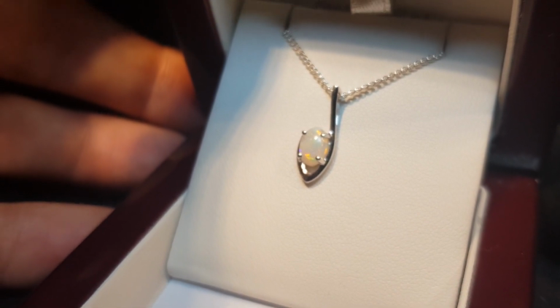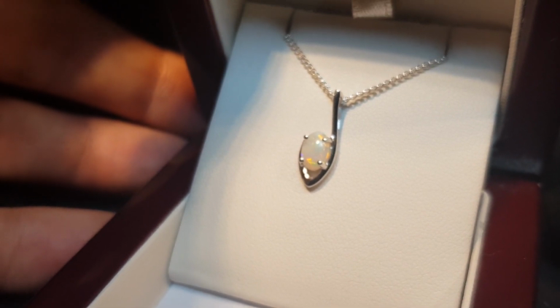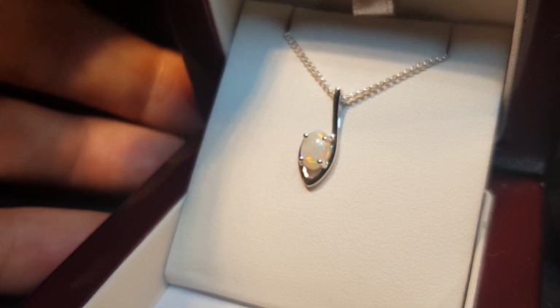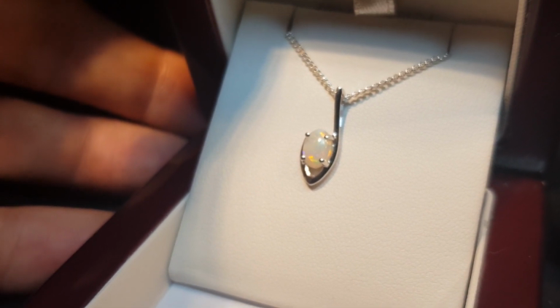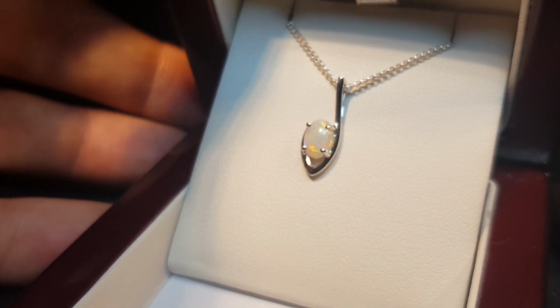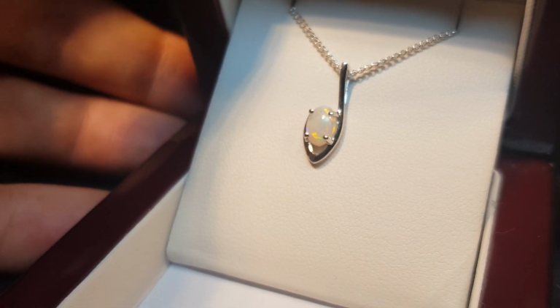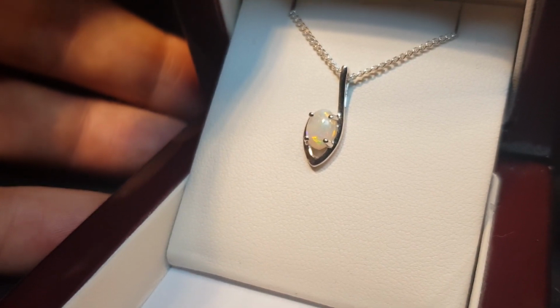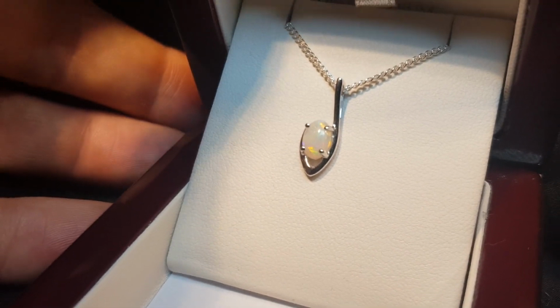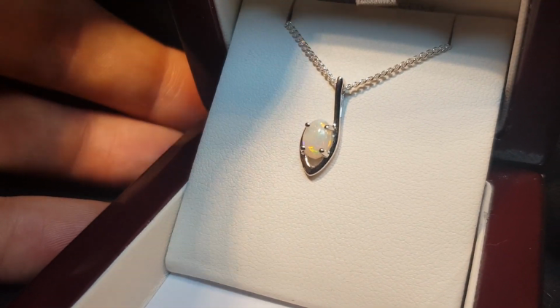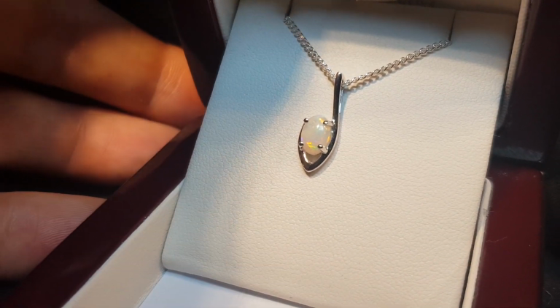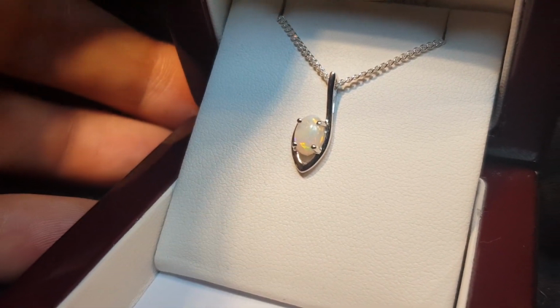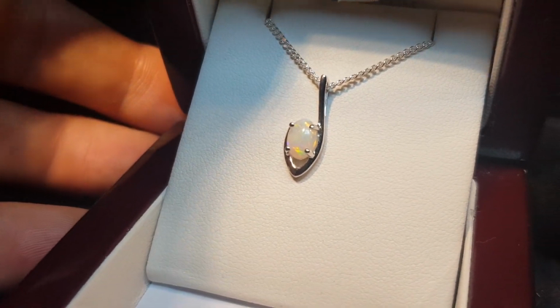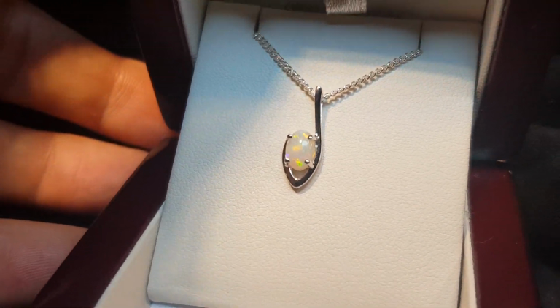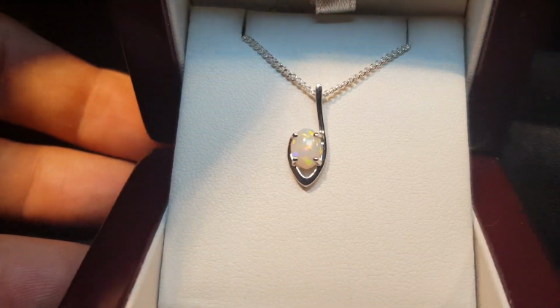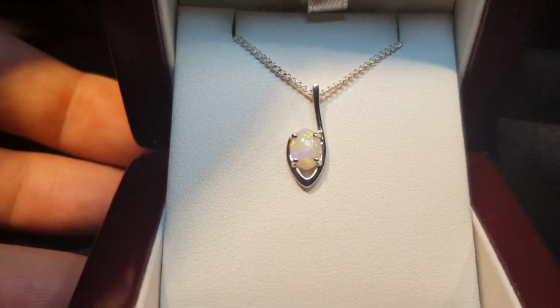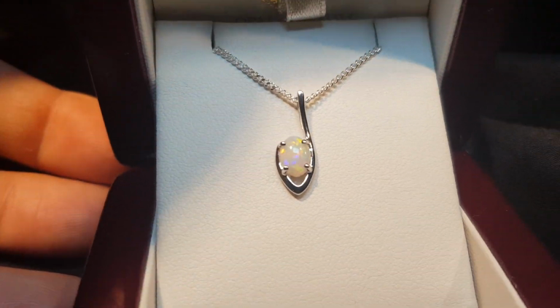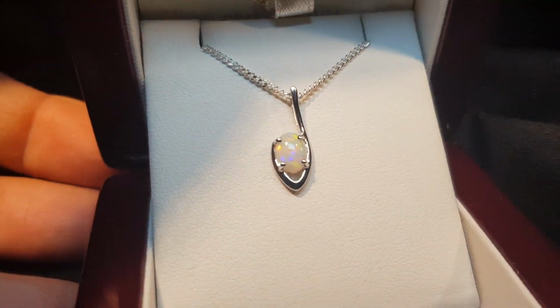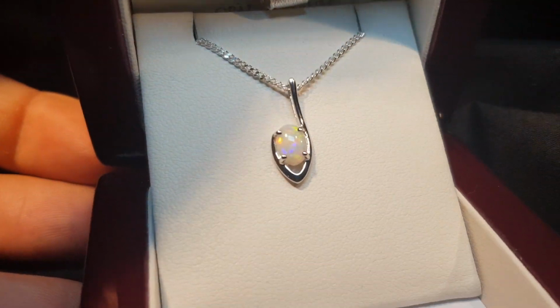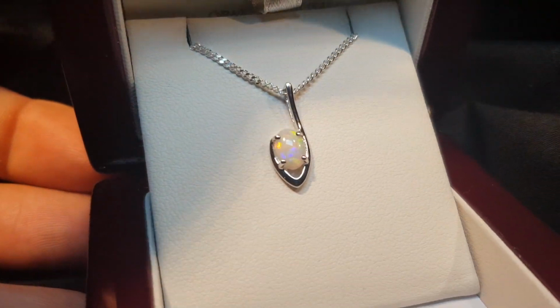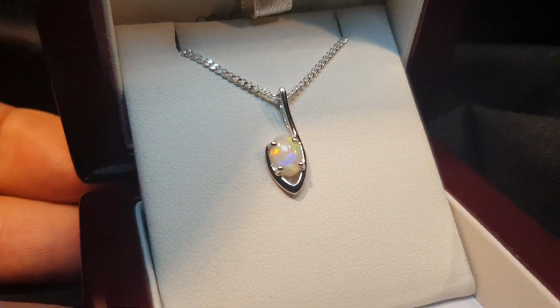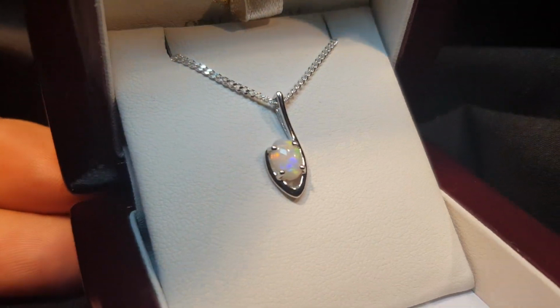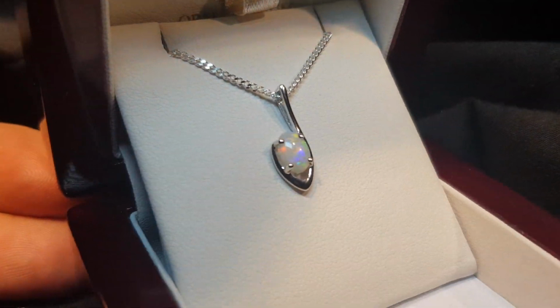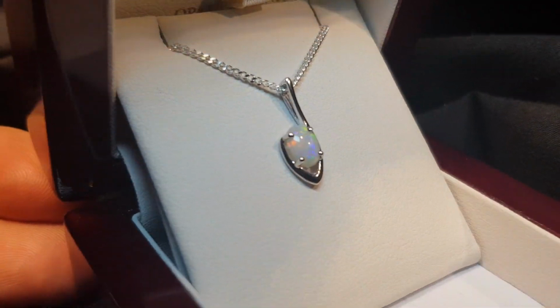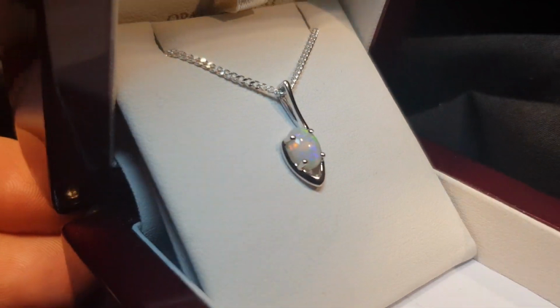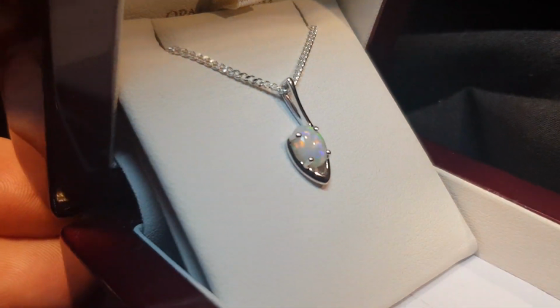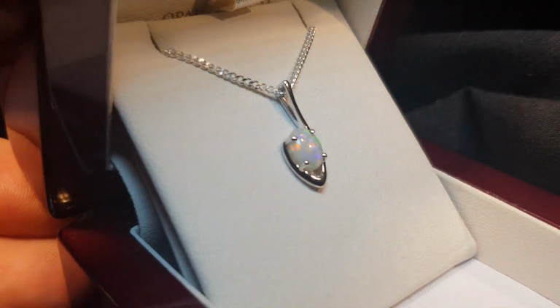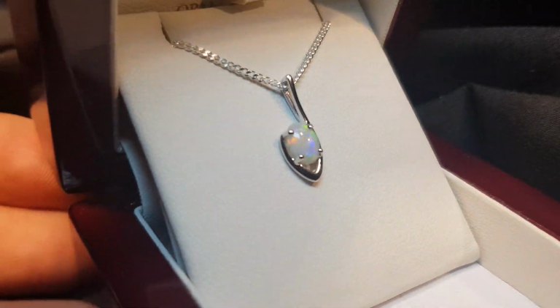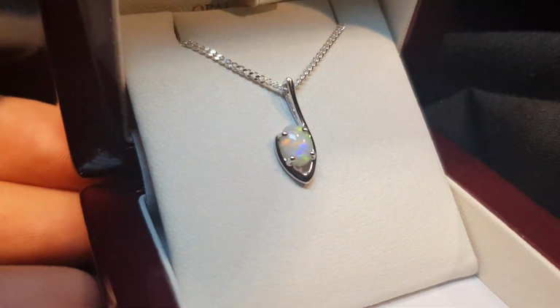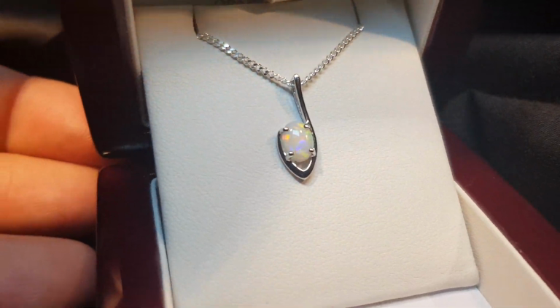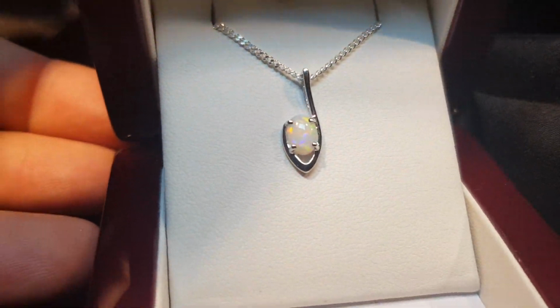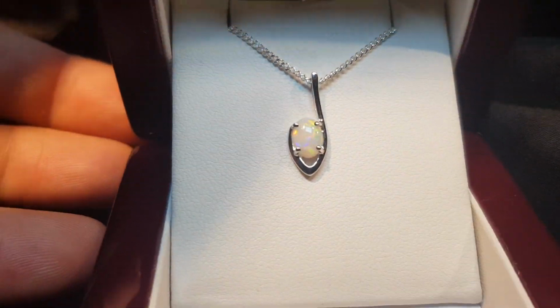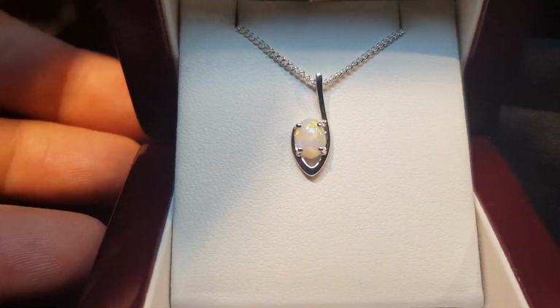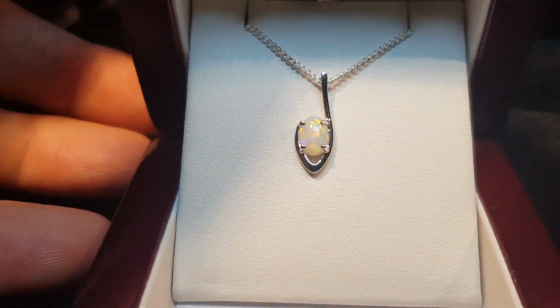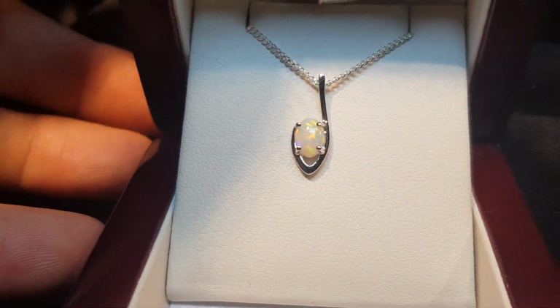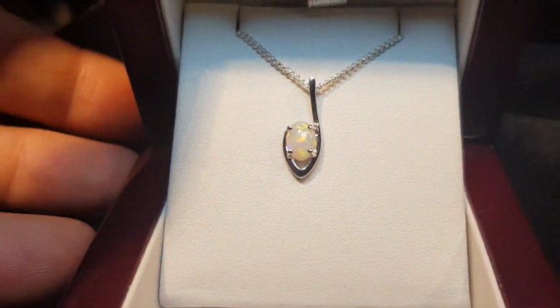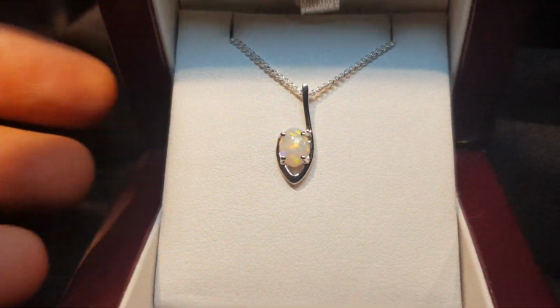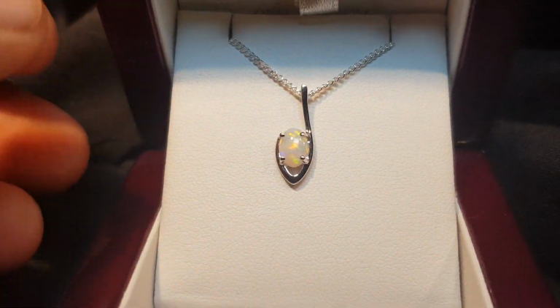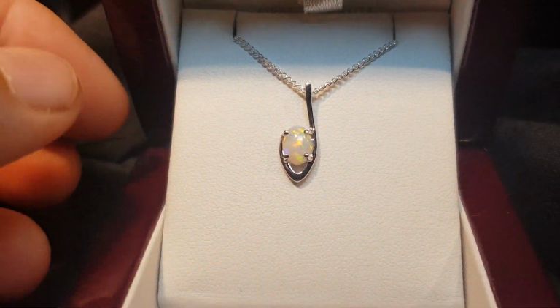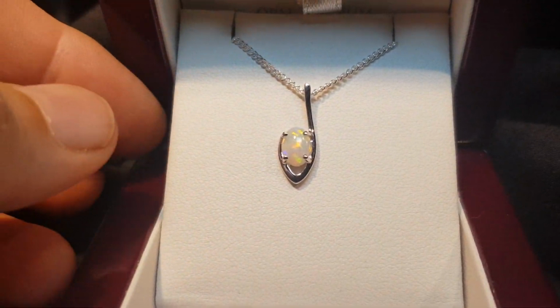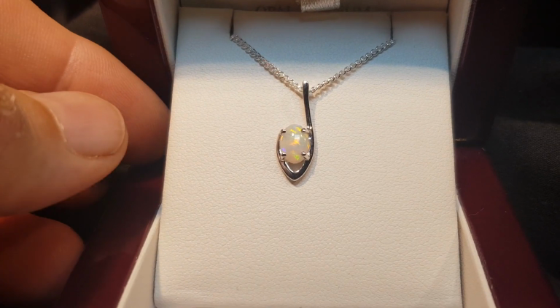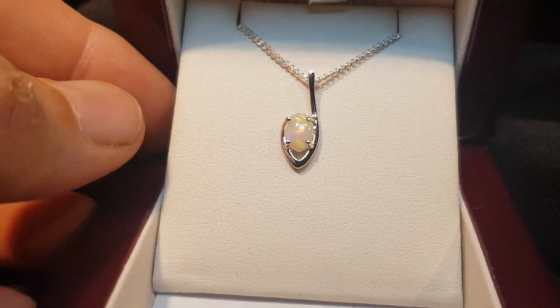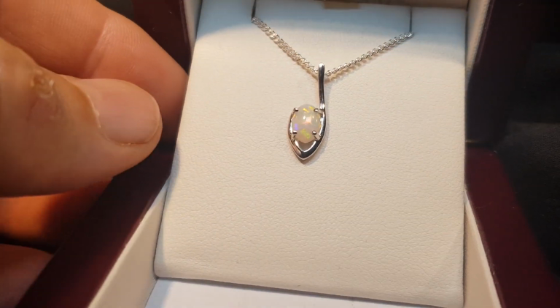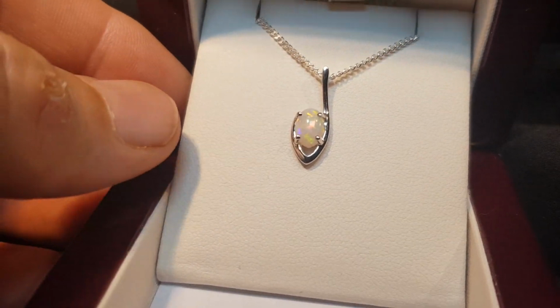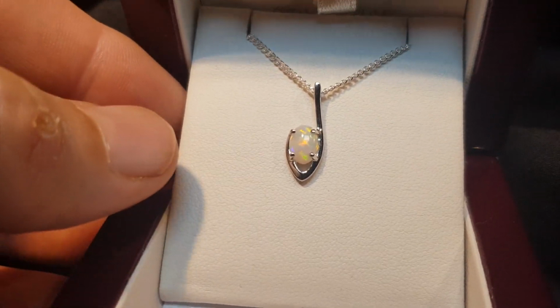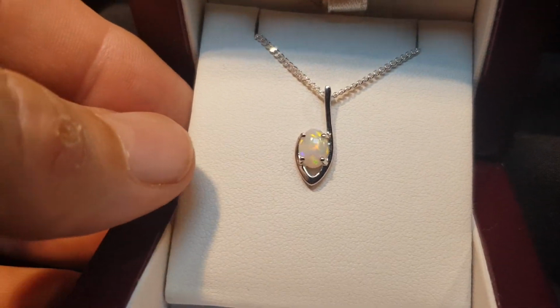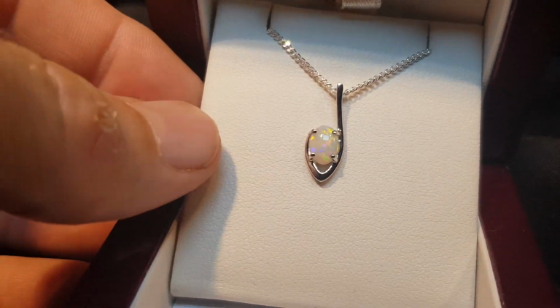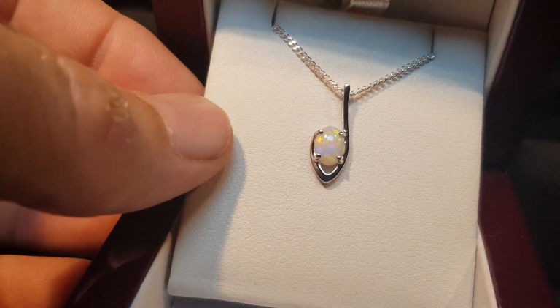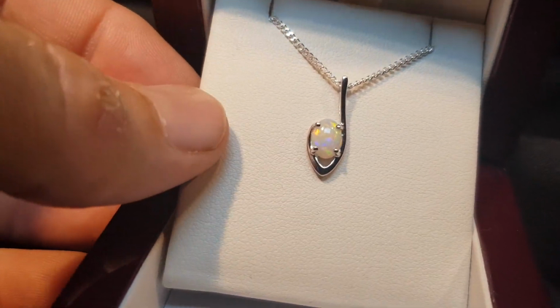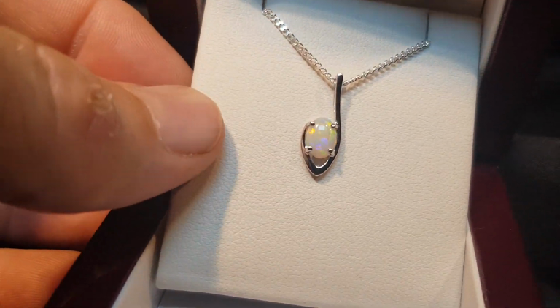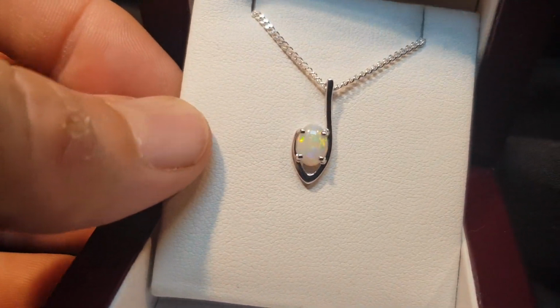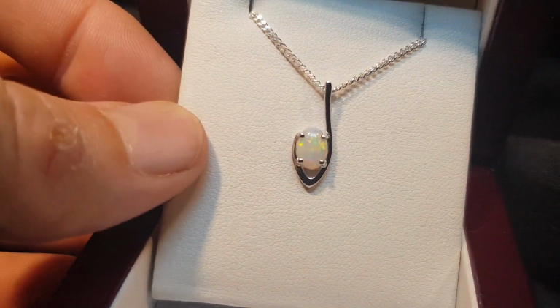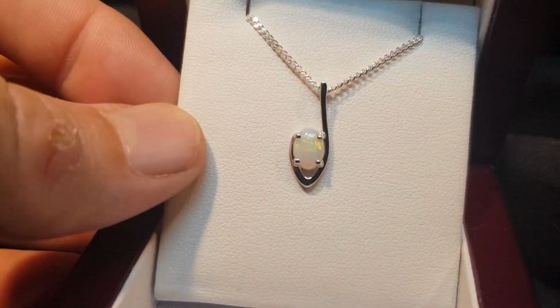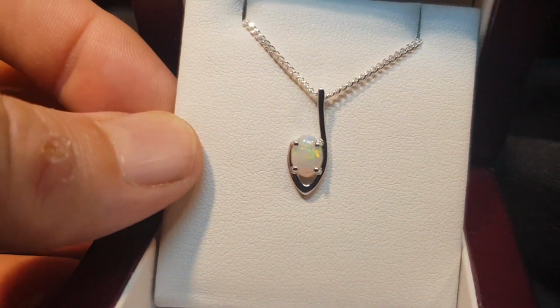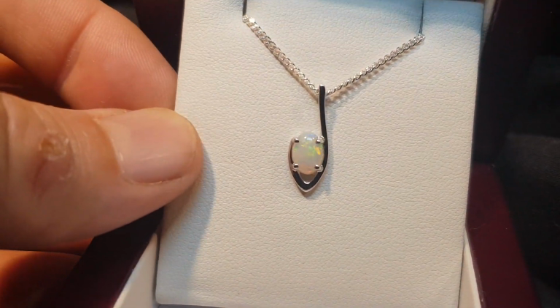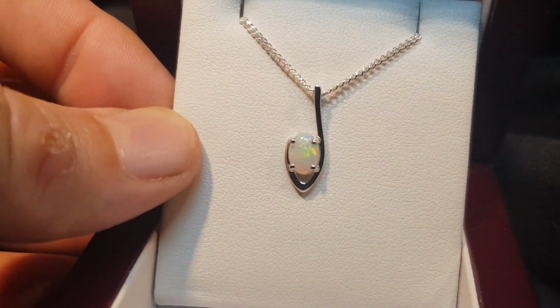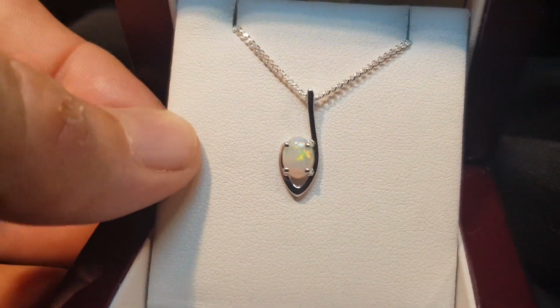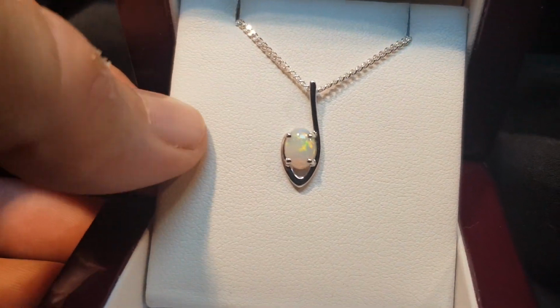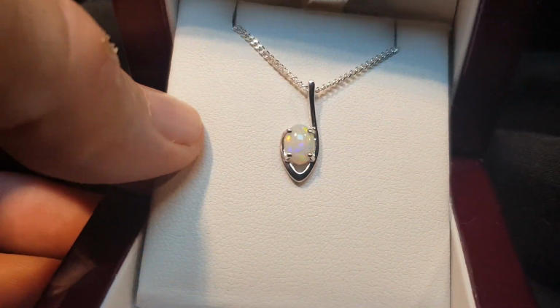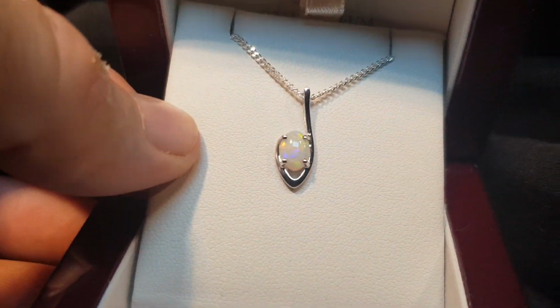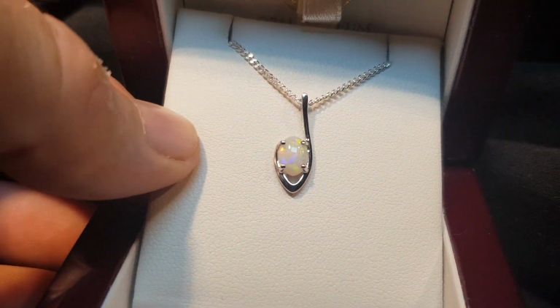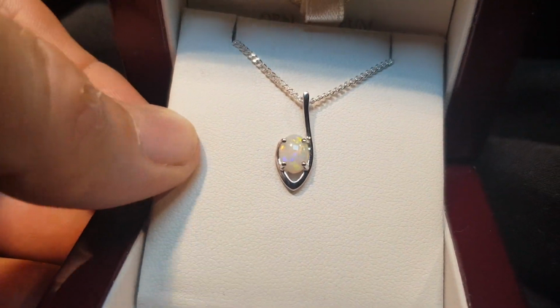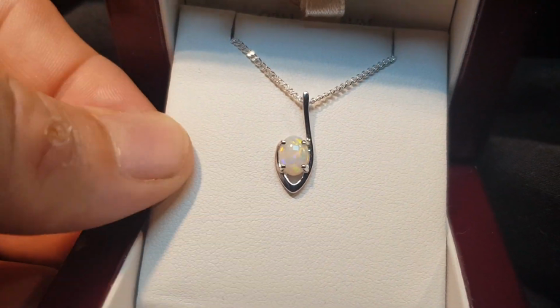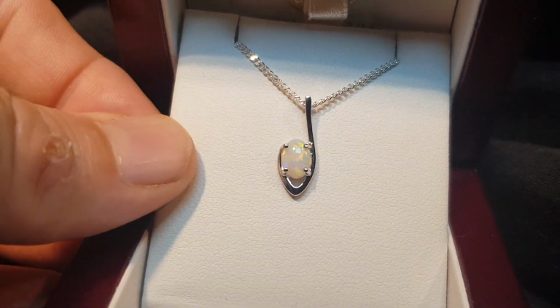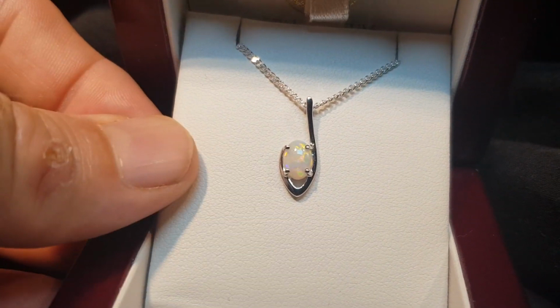In a solid opal — this is not a doublet or a triplet — this is the real thing. I think it ticks a lot of the boxes.